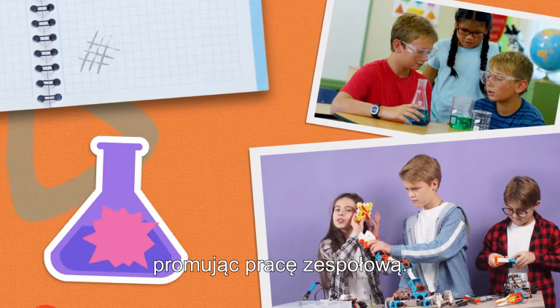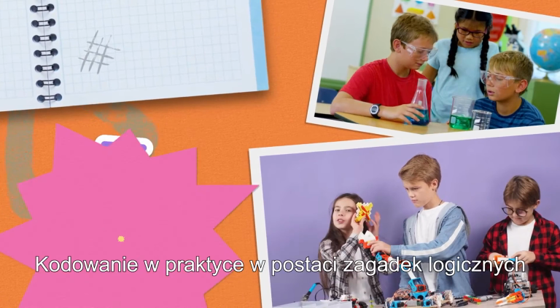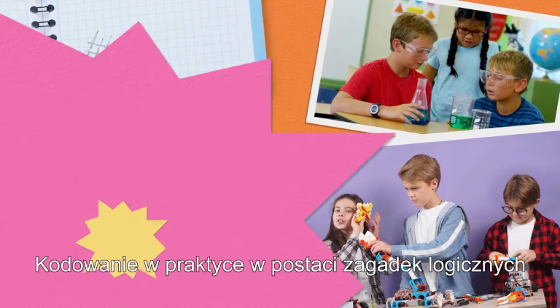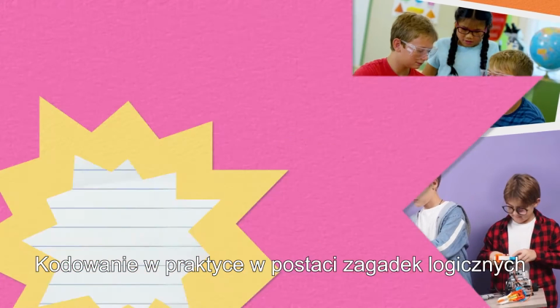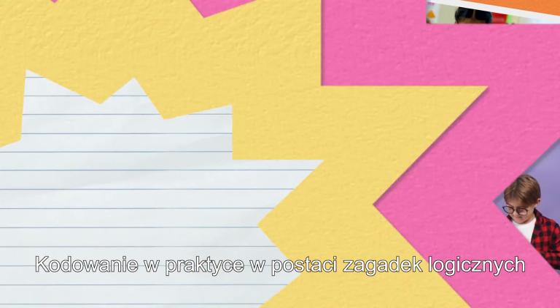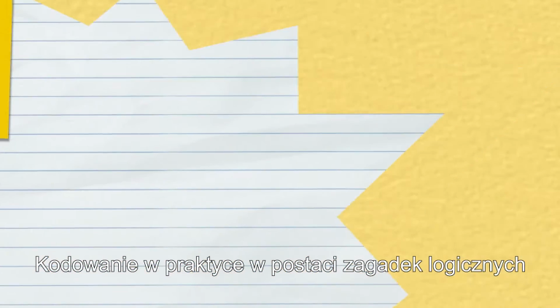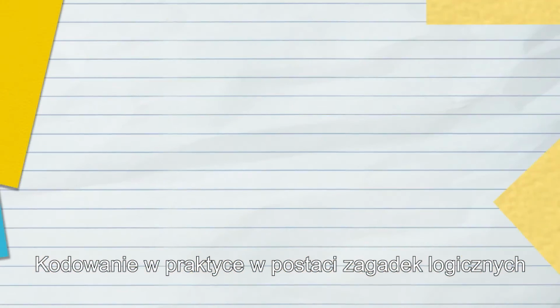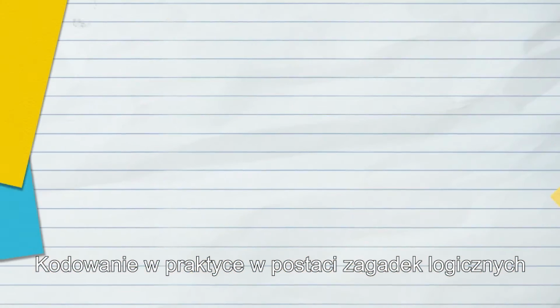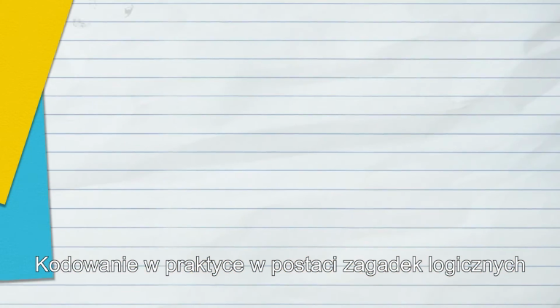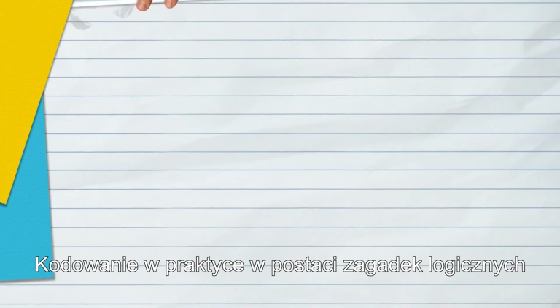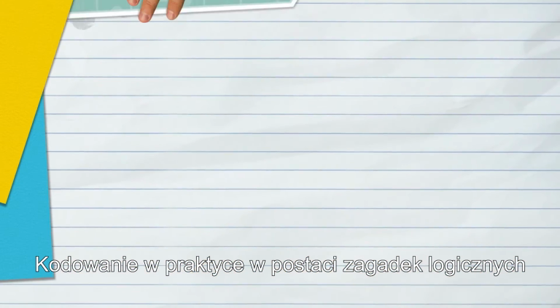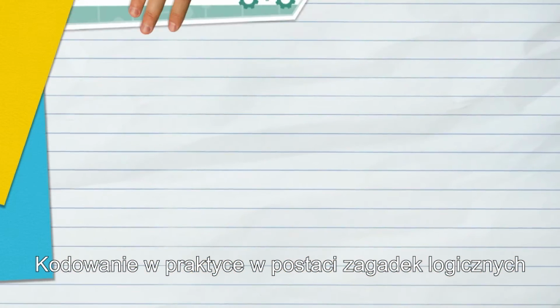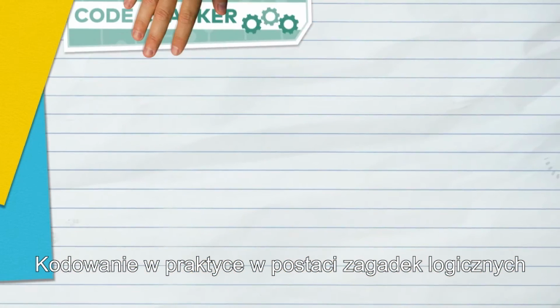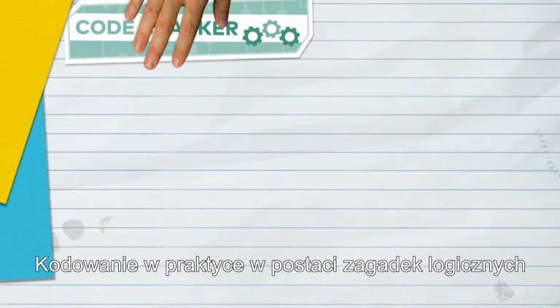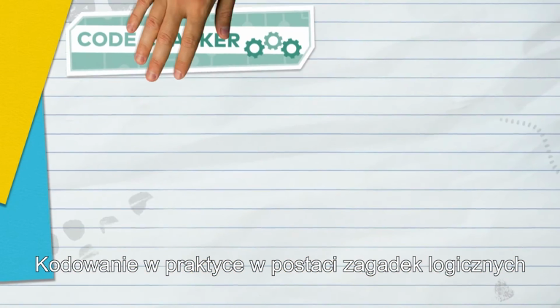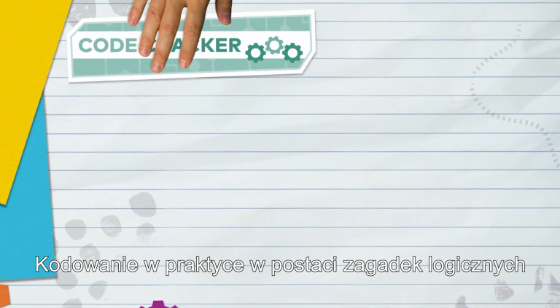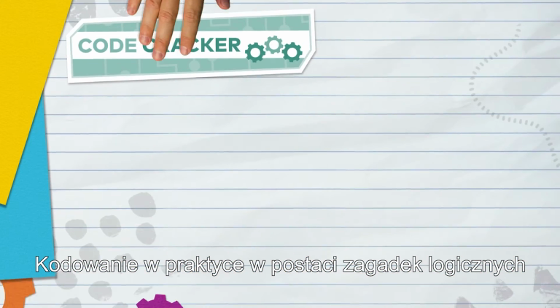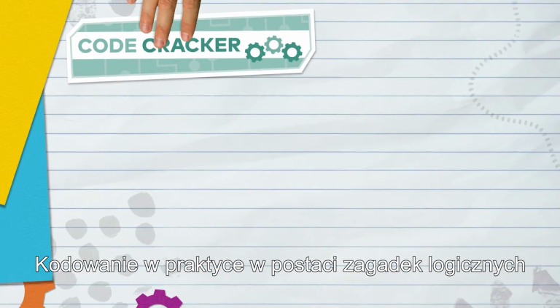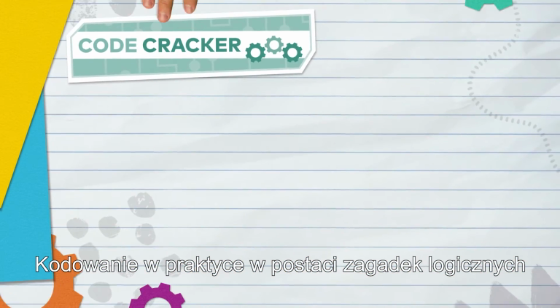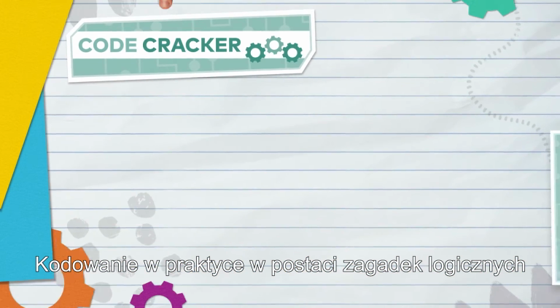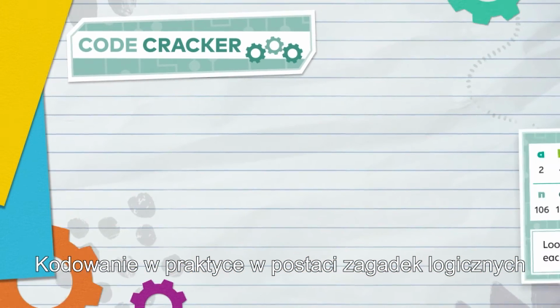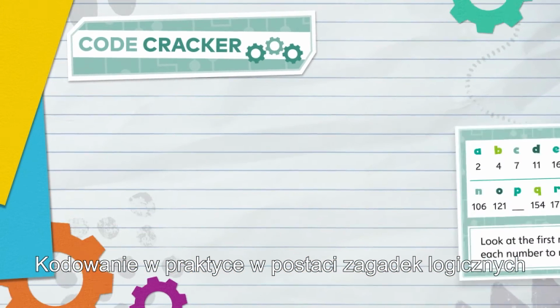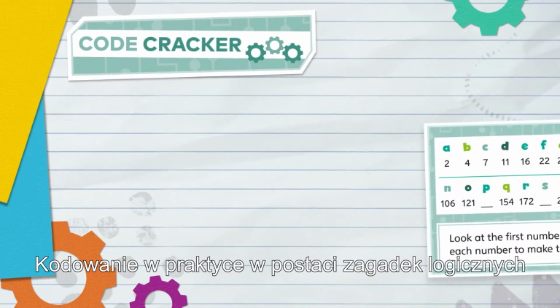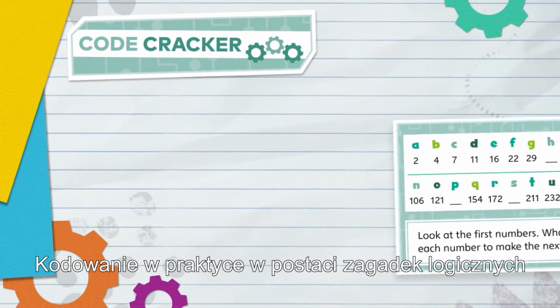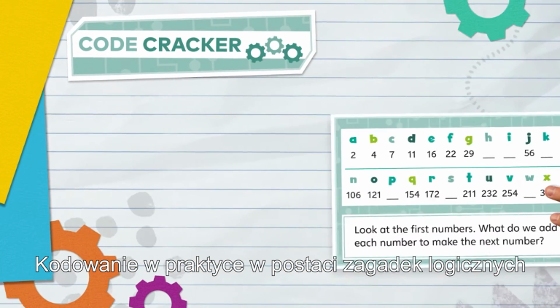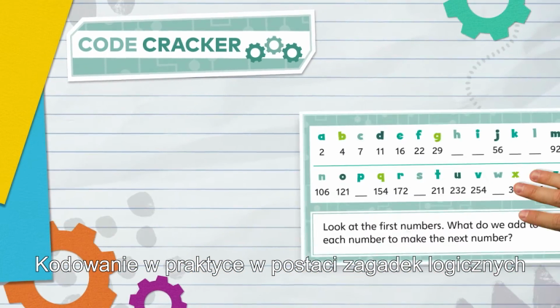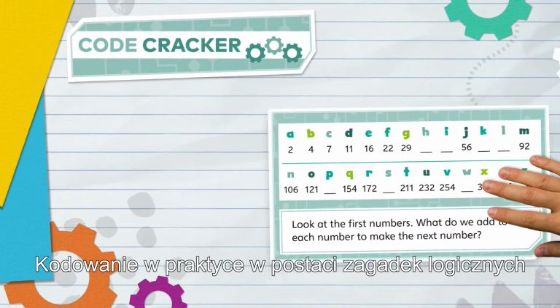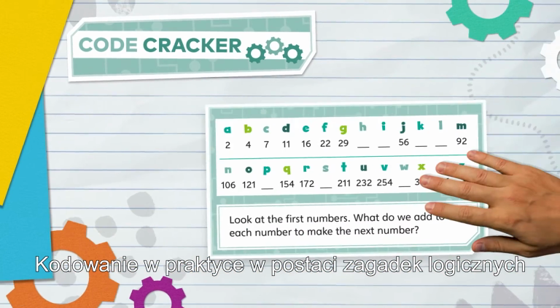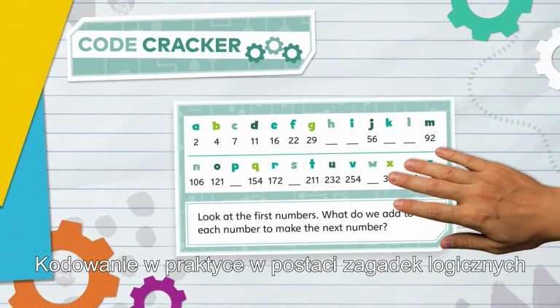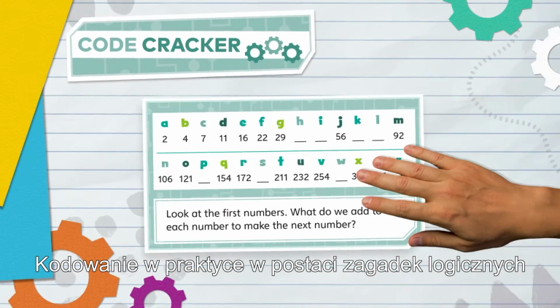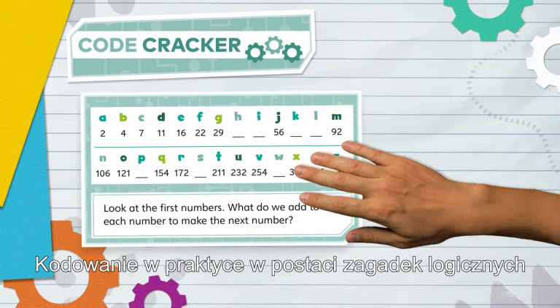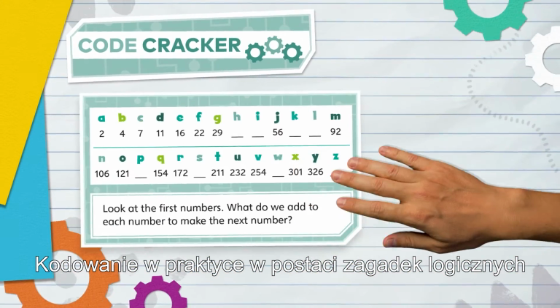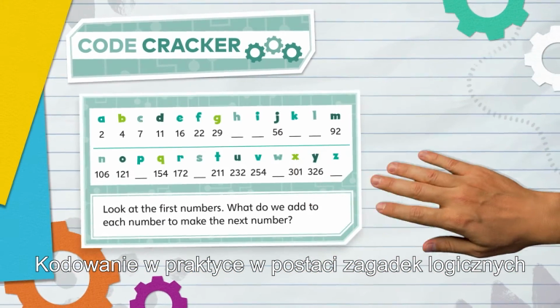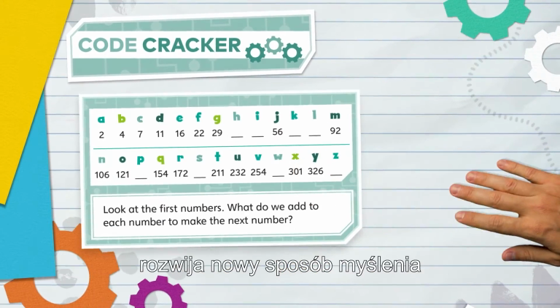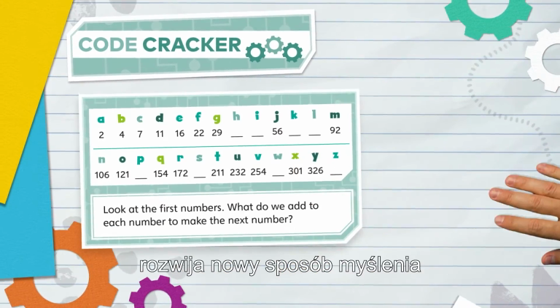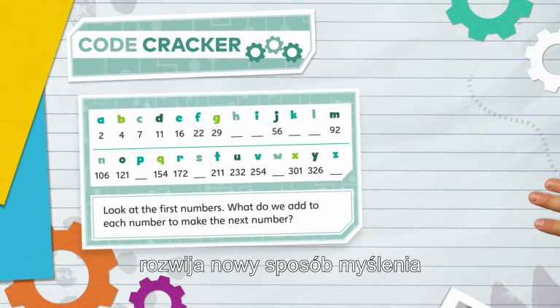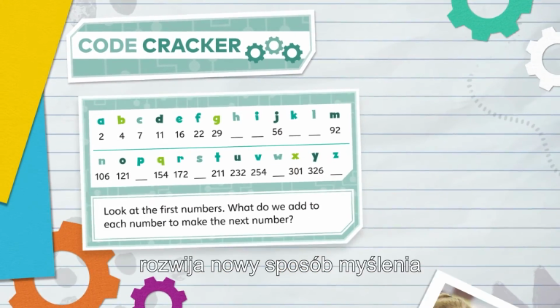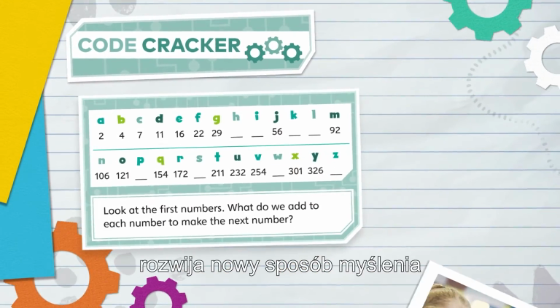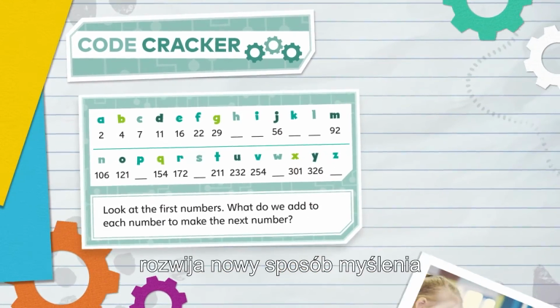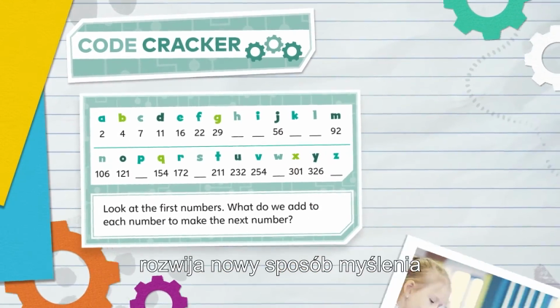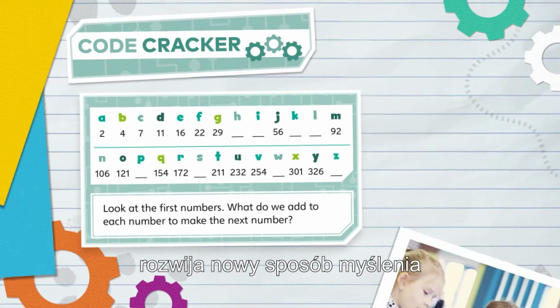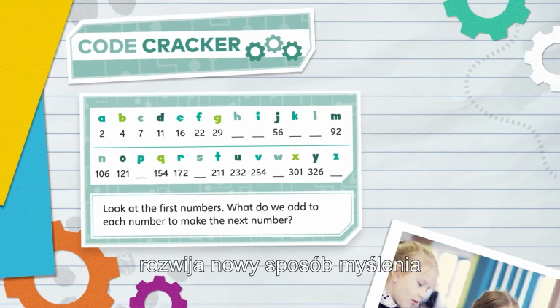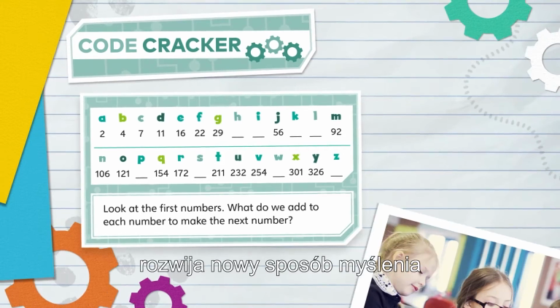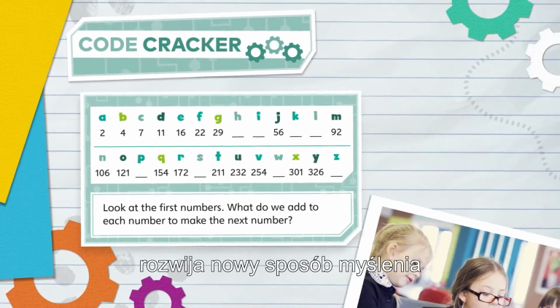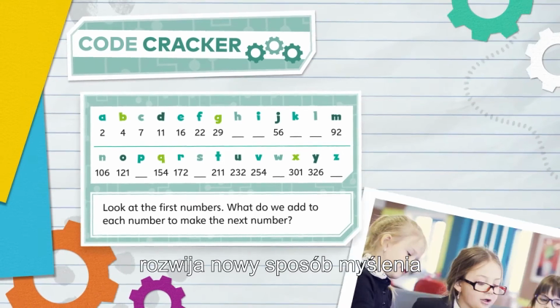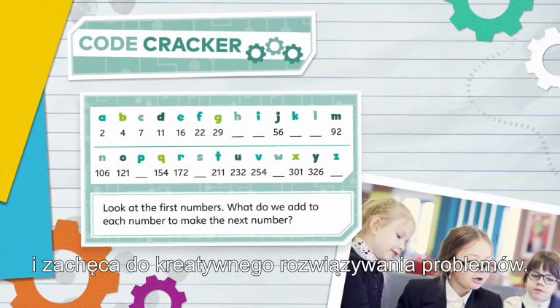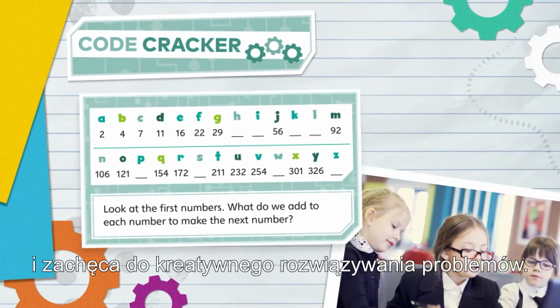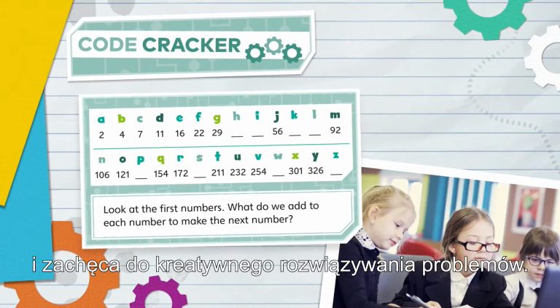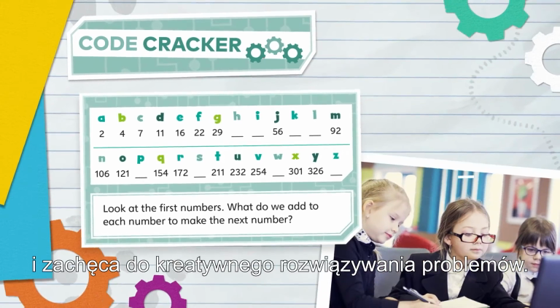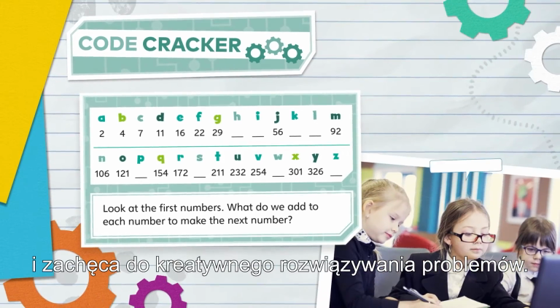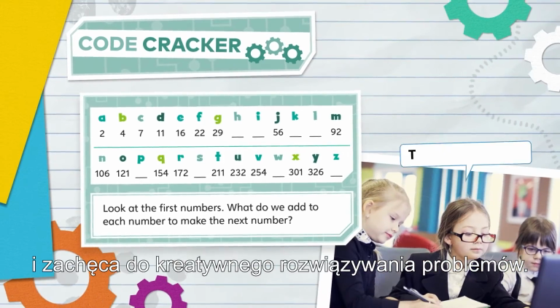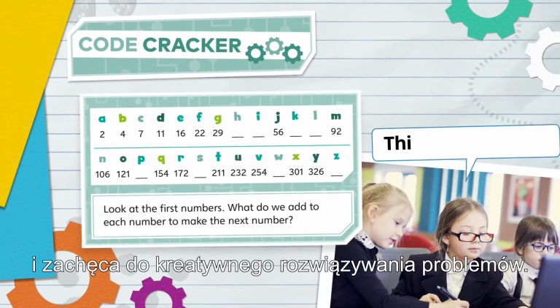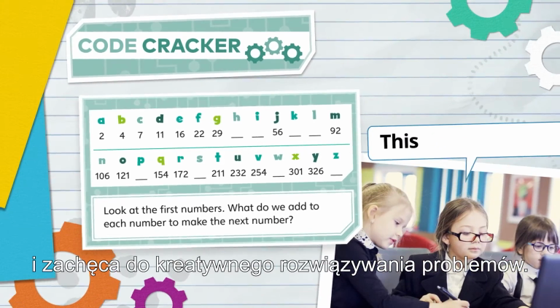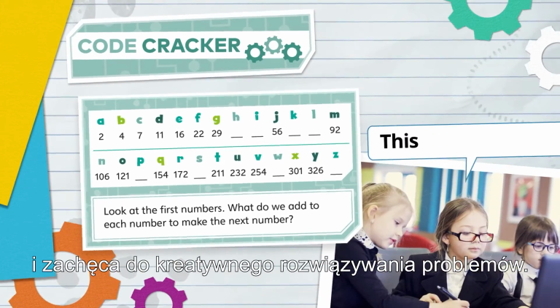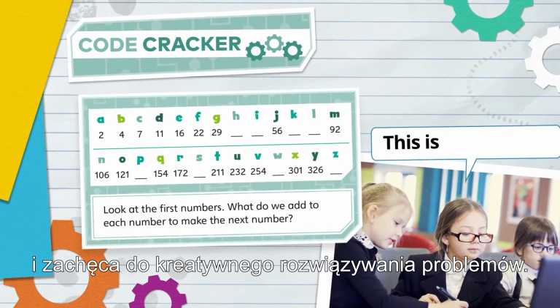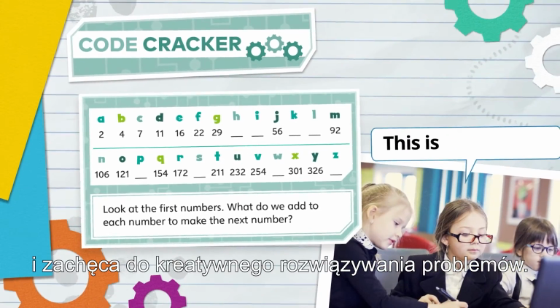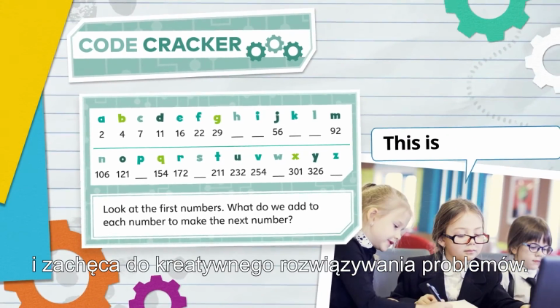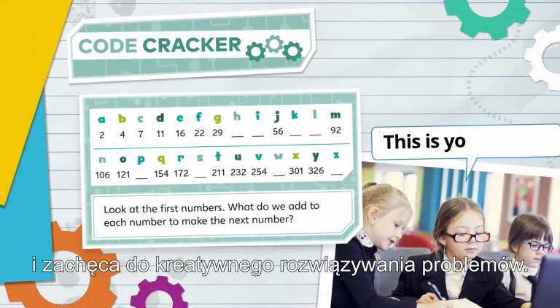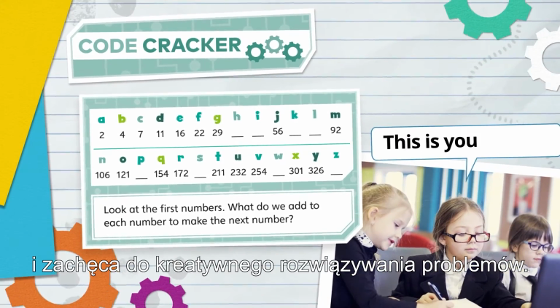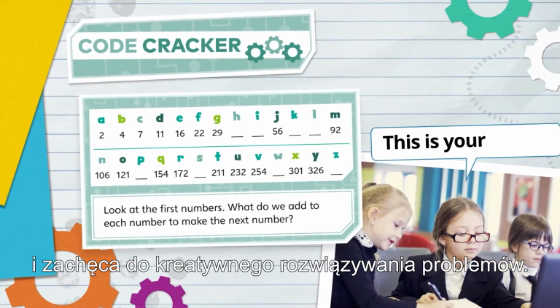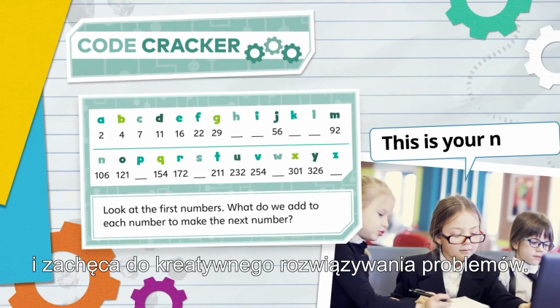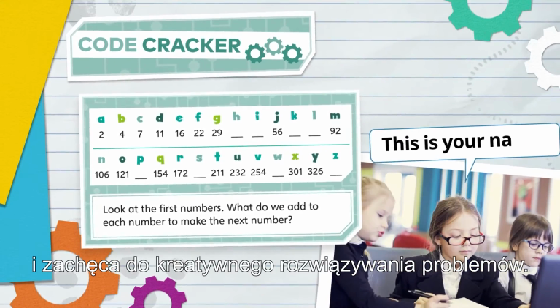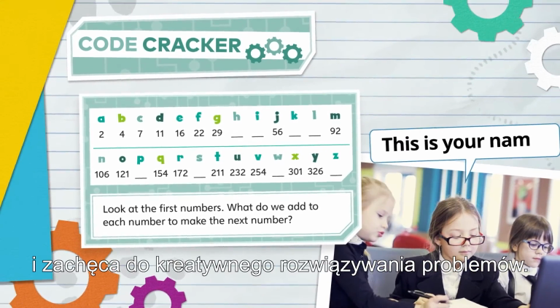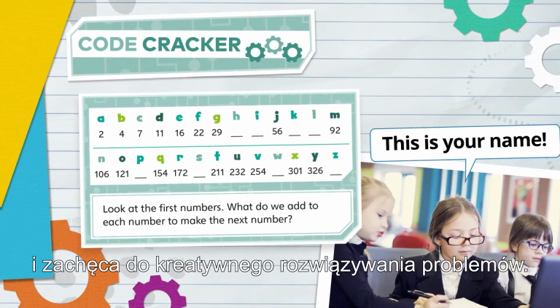Coding in practice — Code Crackers — introduces students to this way of thinking and encourages creative problem-solving.